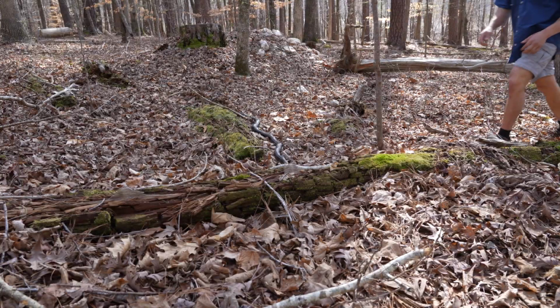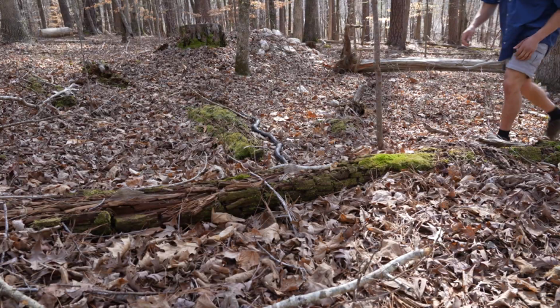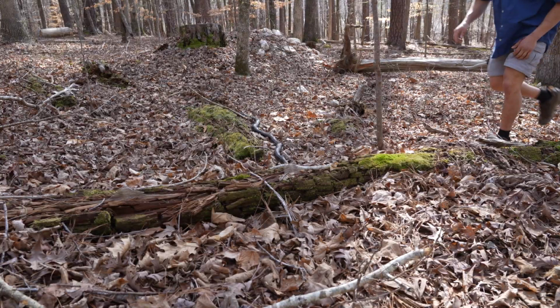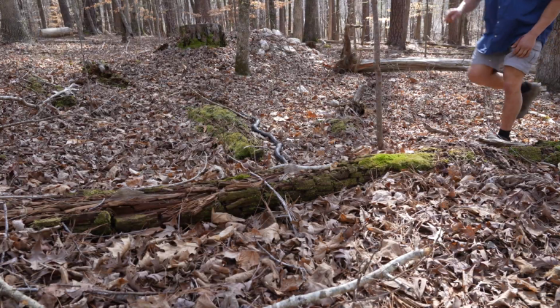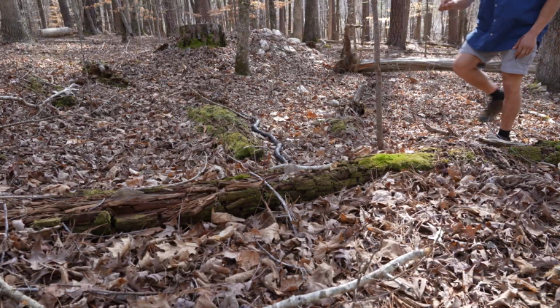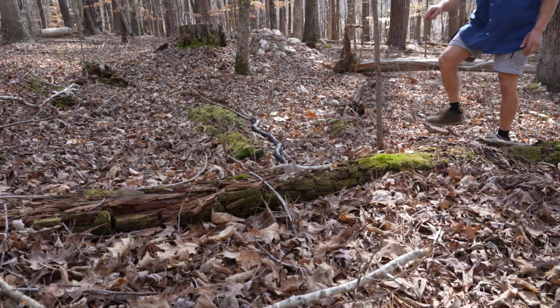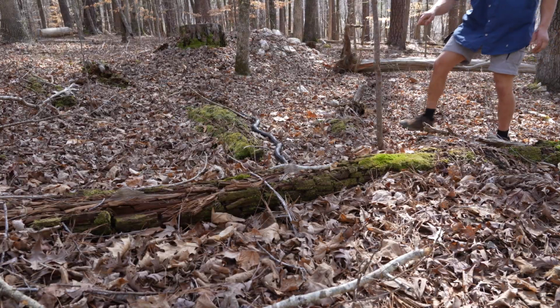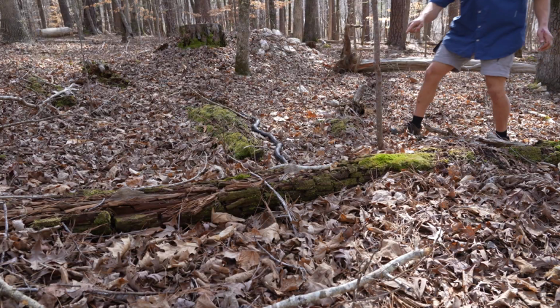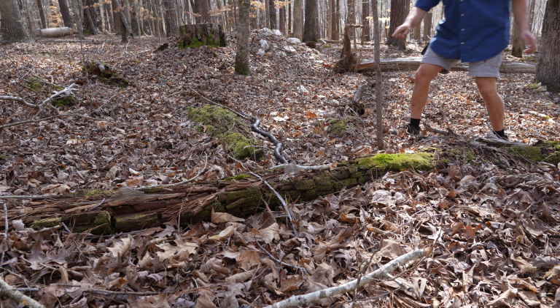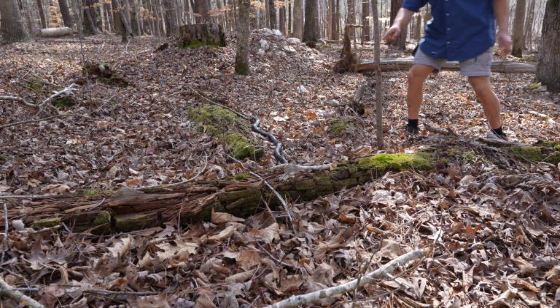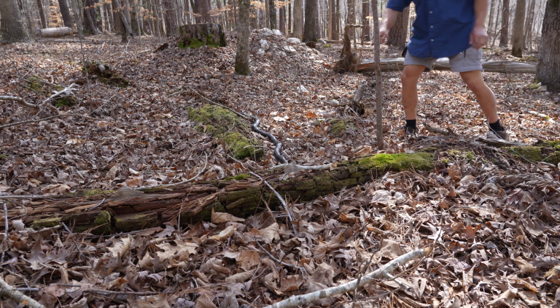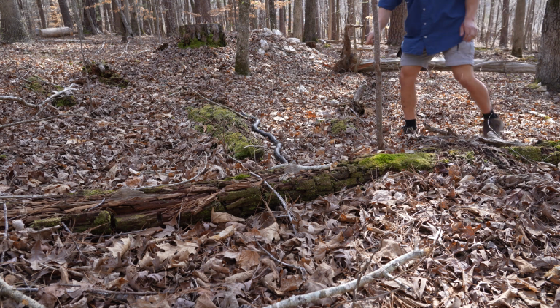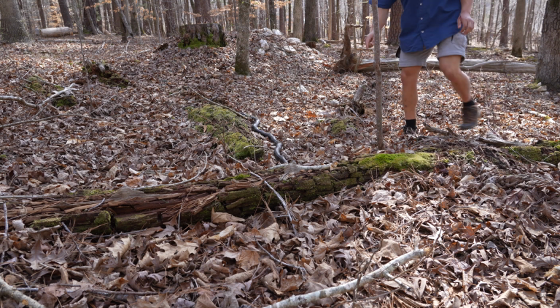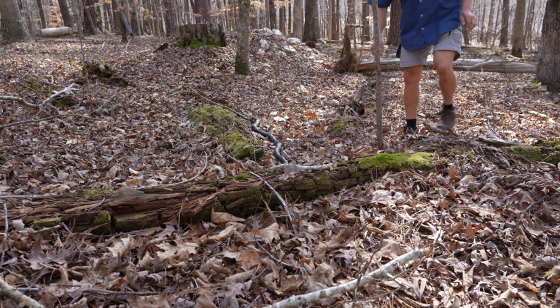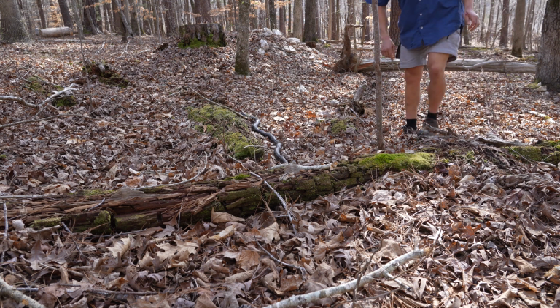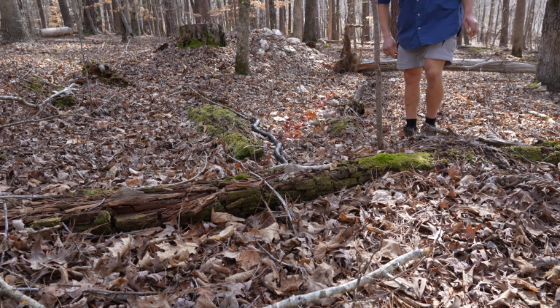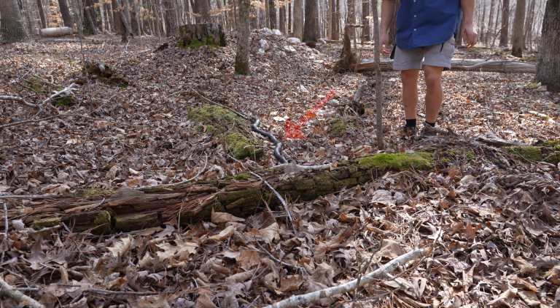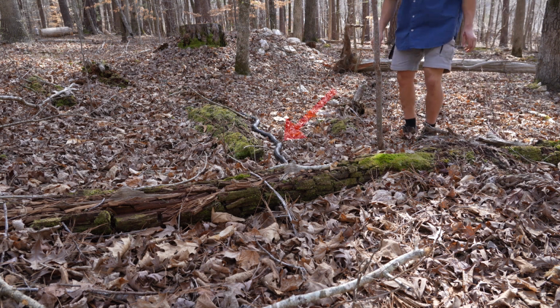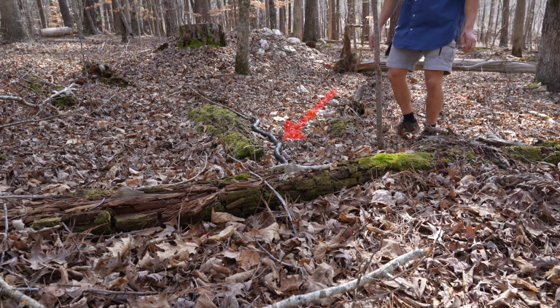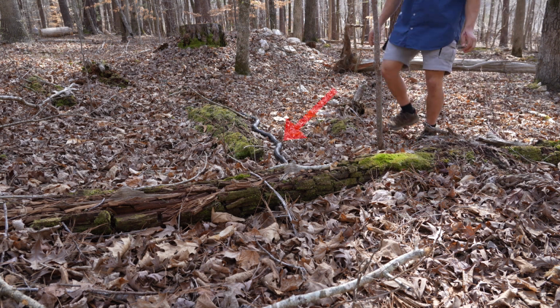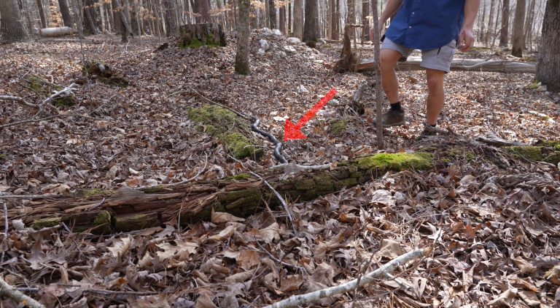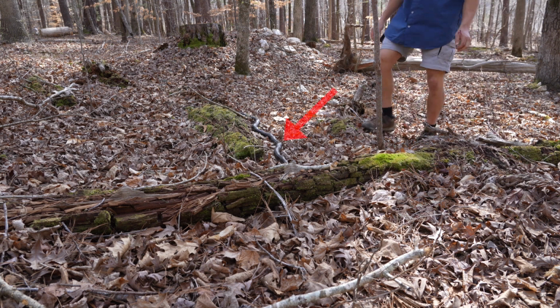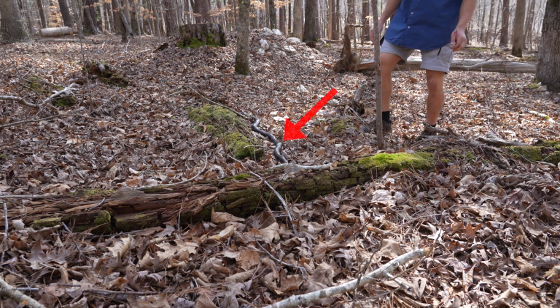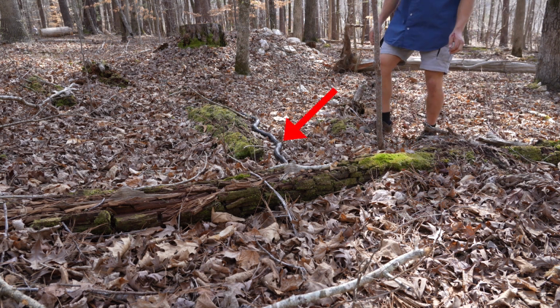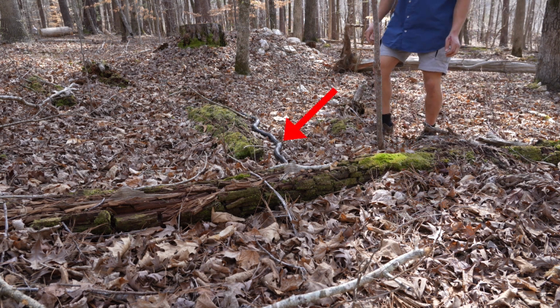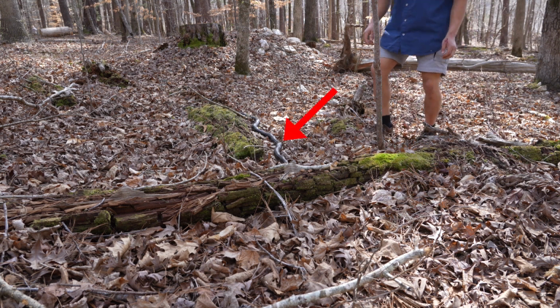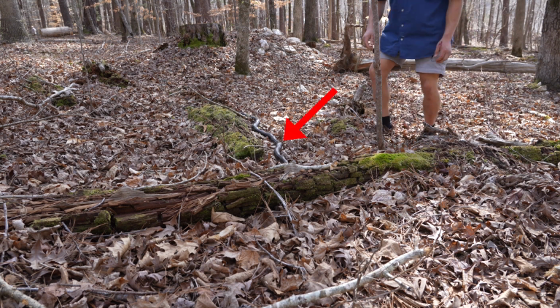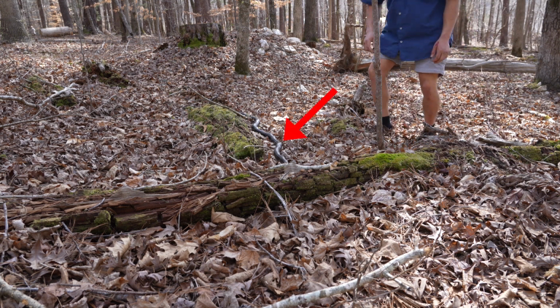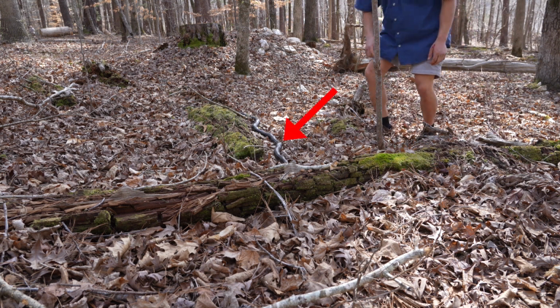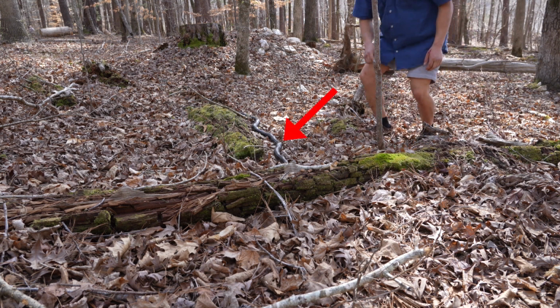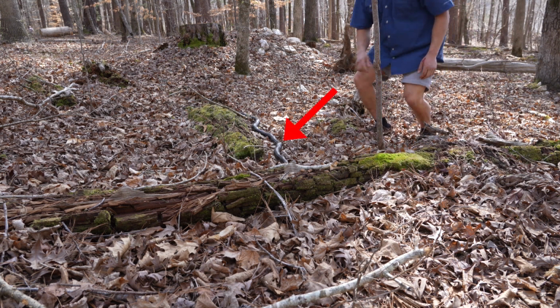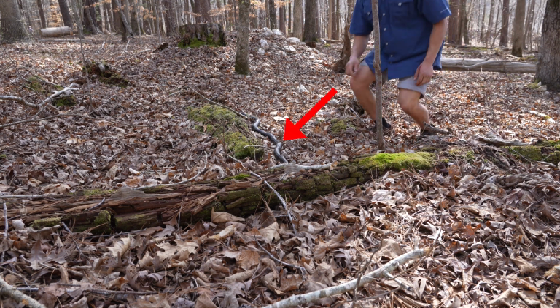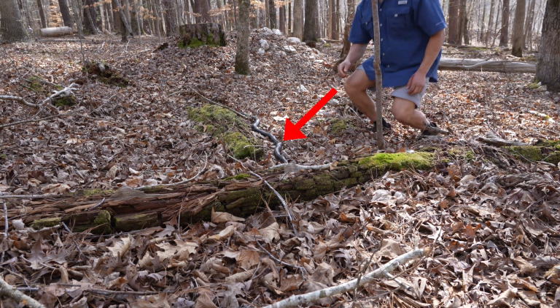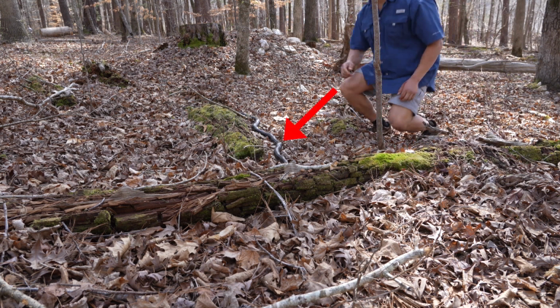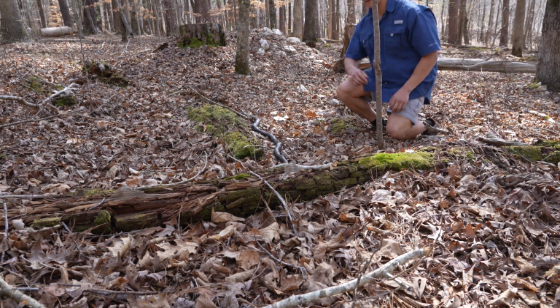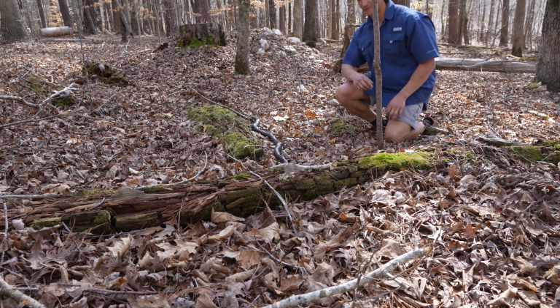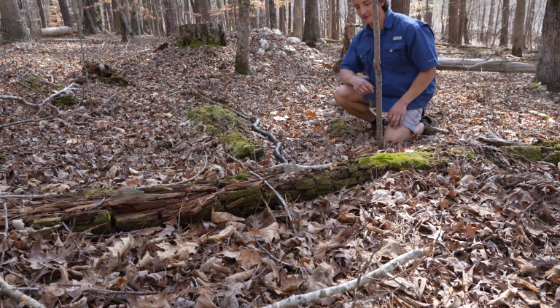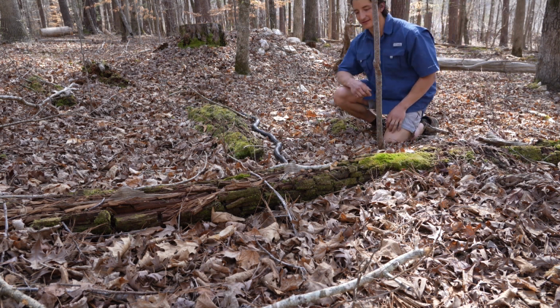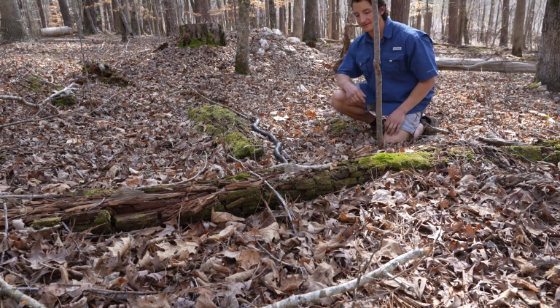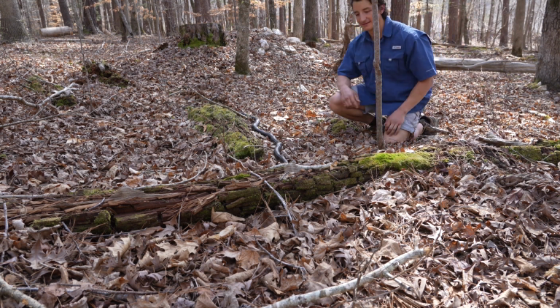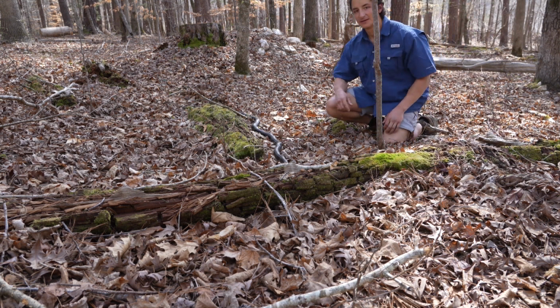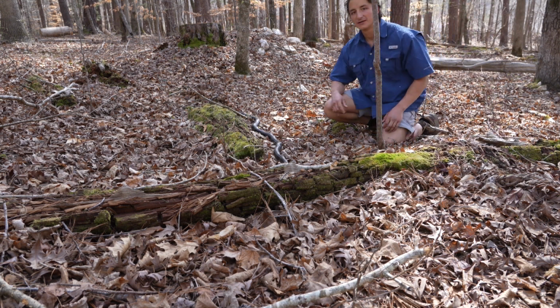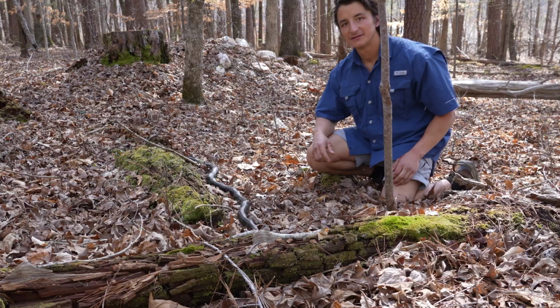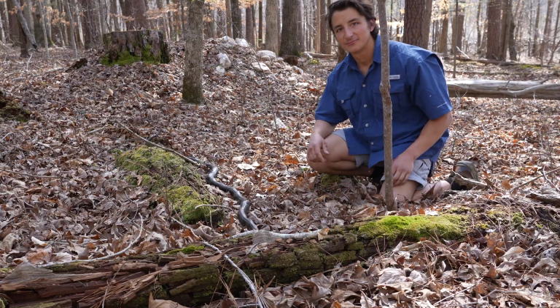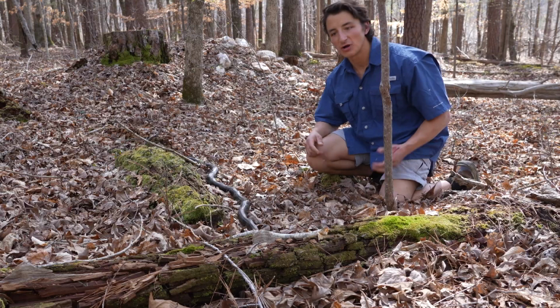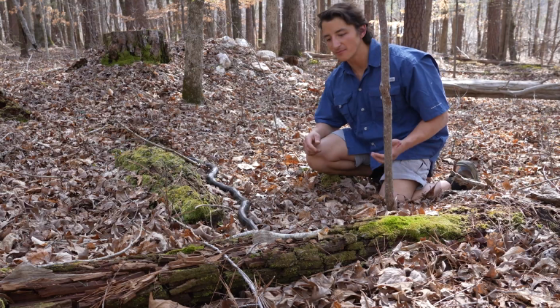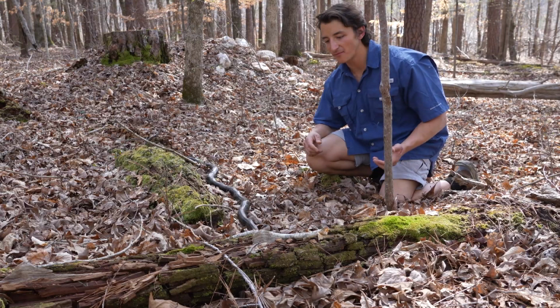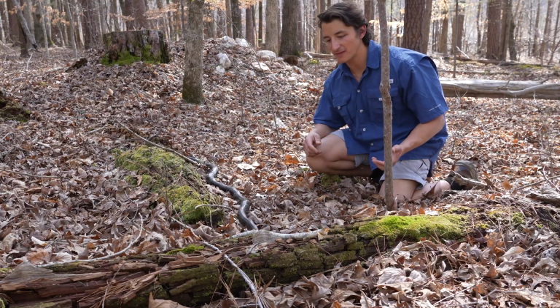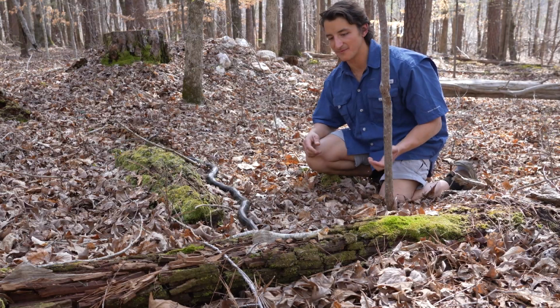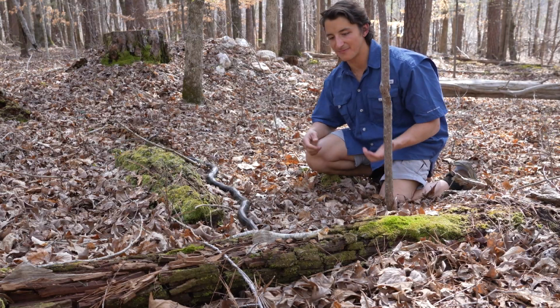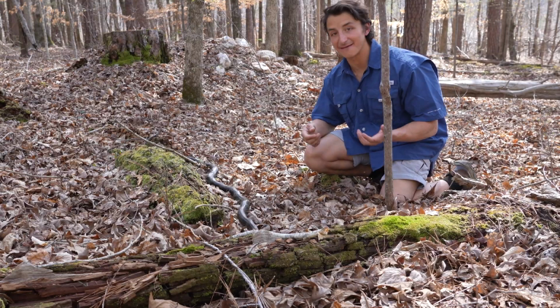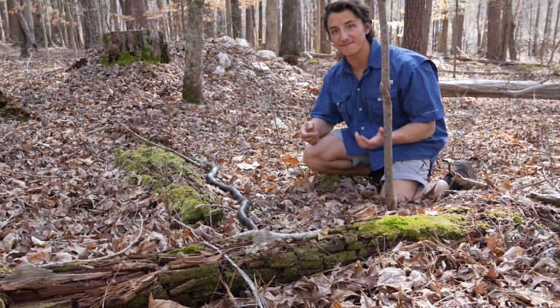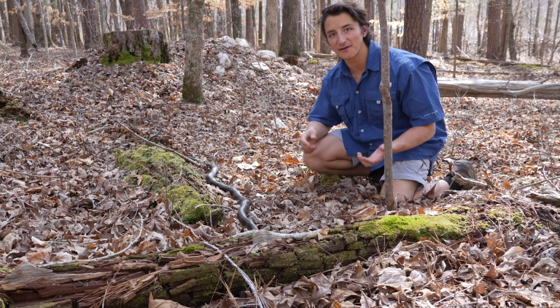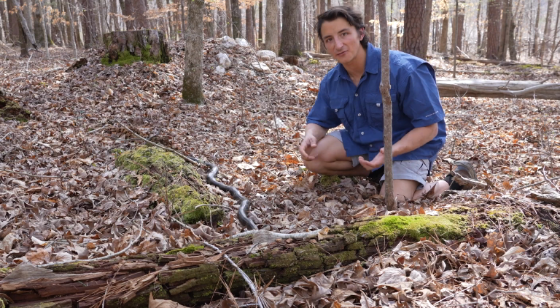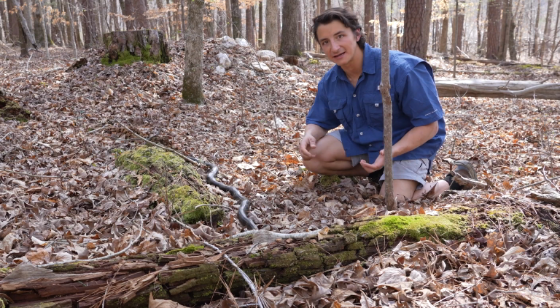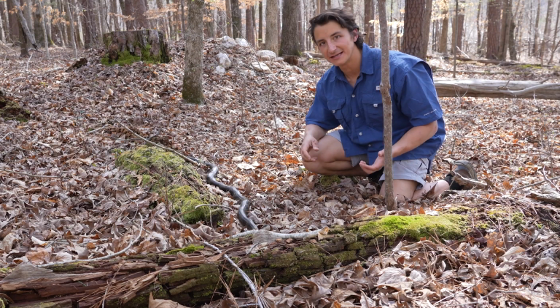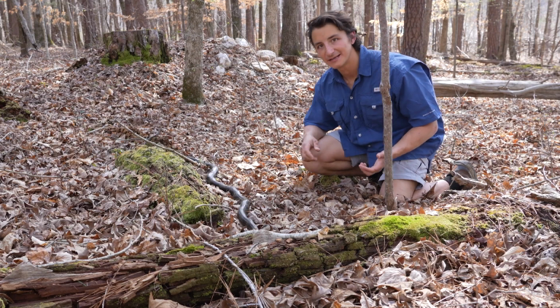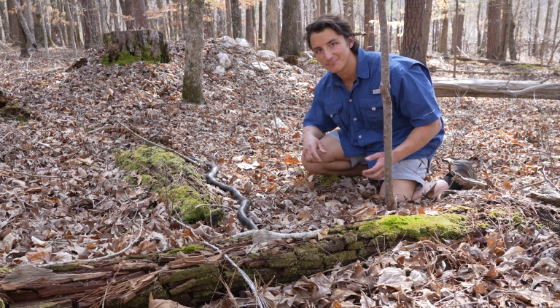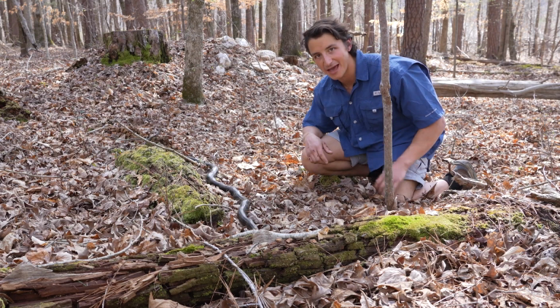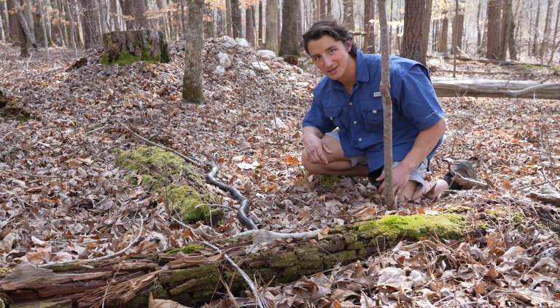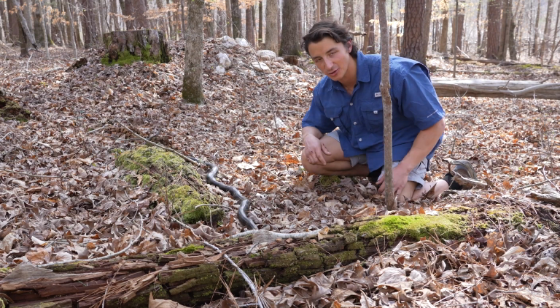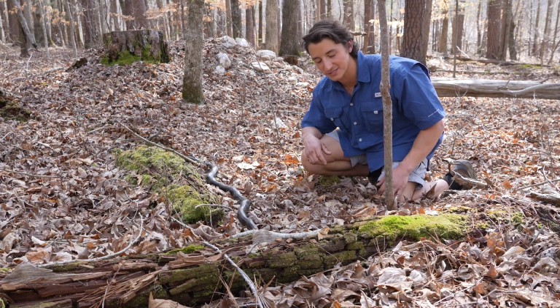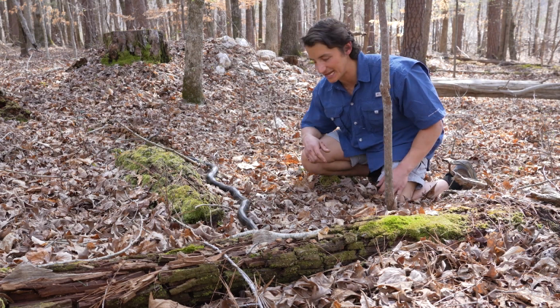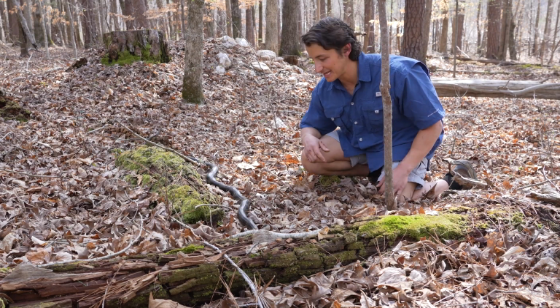This right here is one of my absolute favorite — probably my favorite backyard snake.